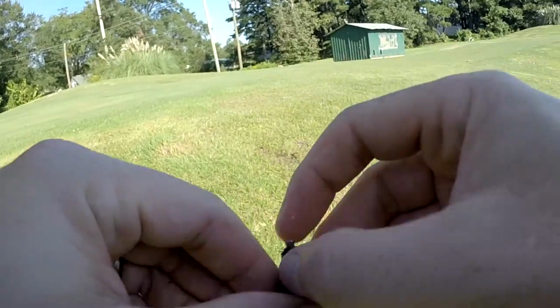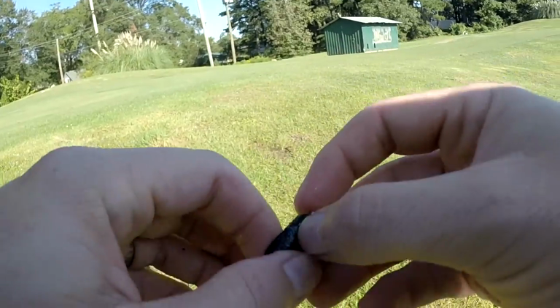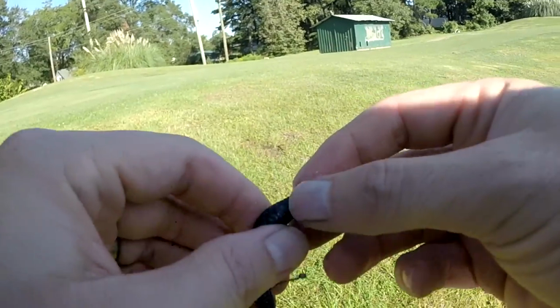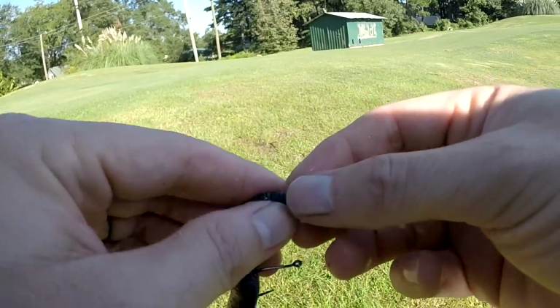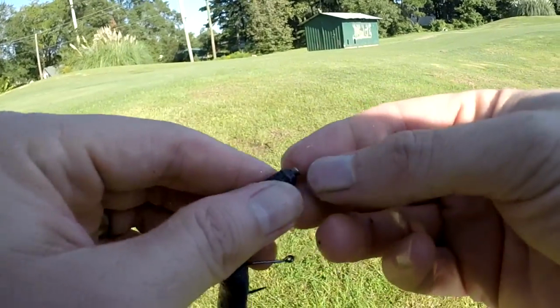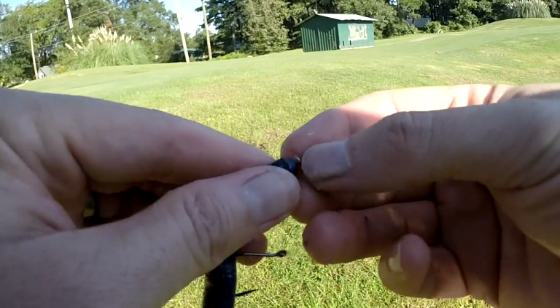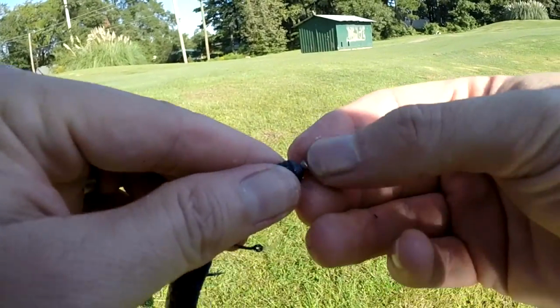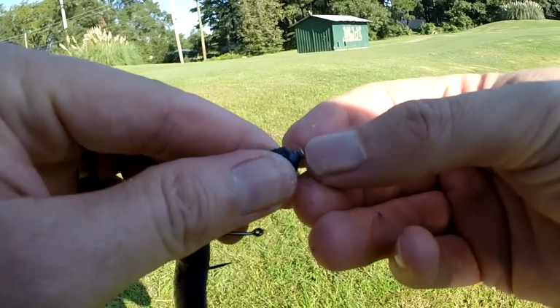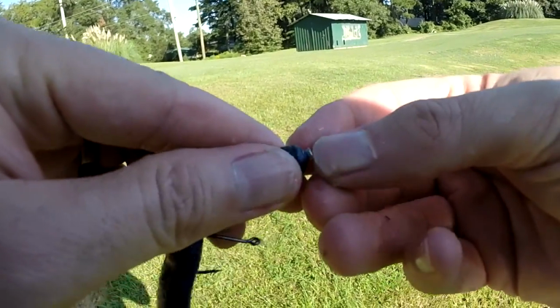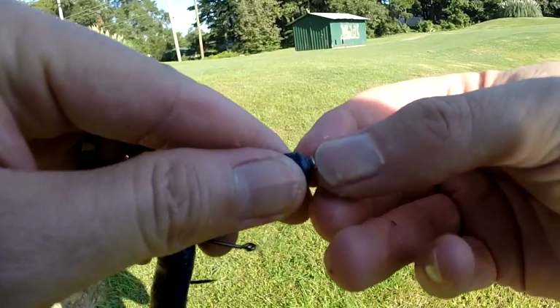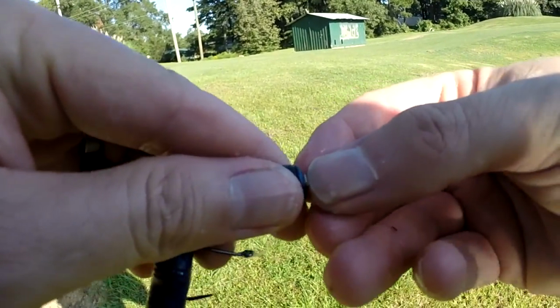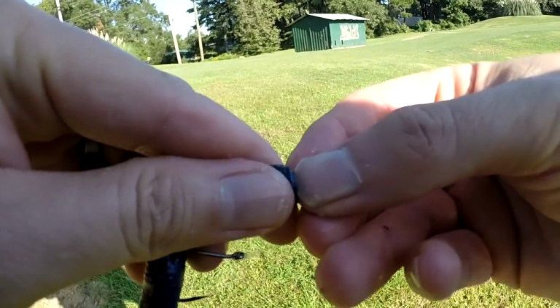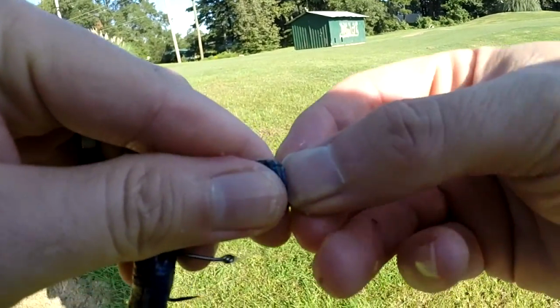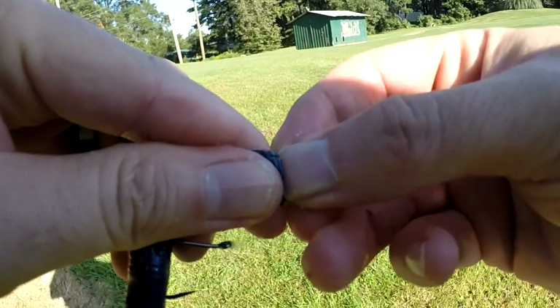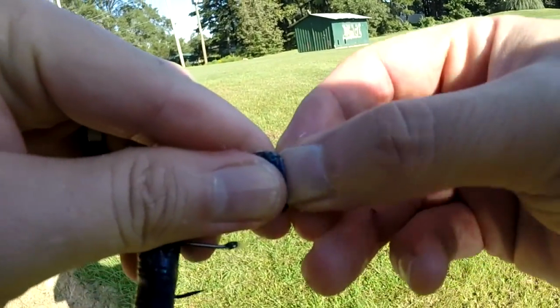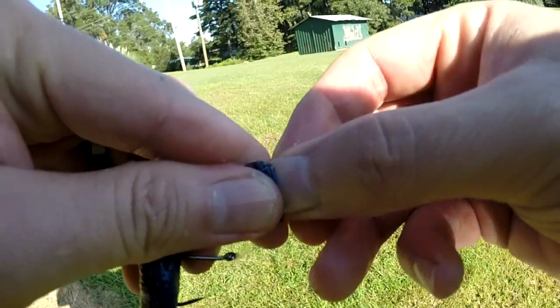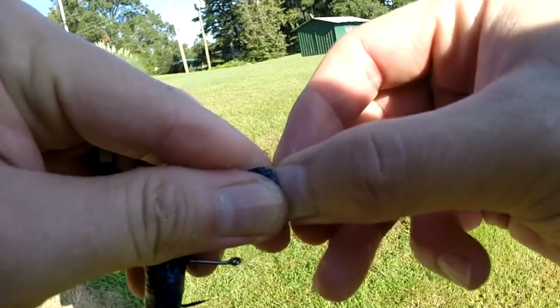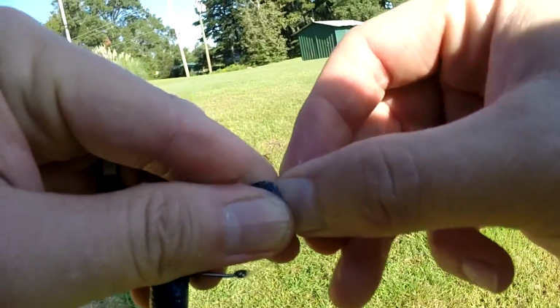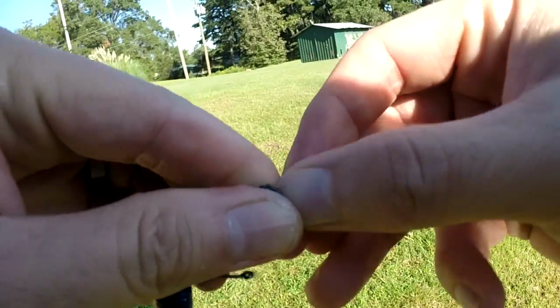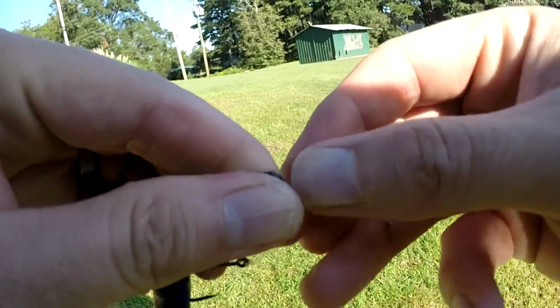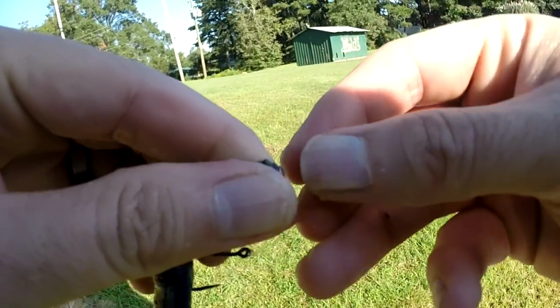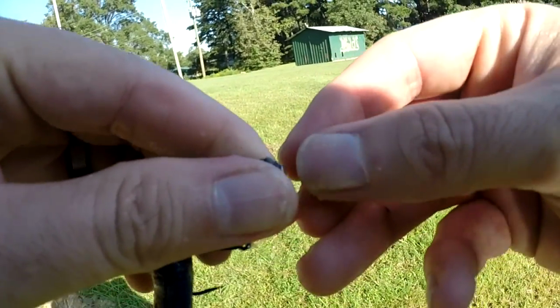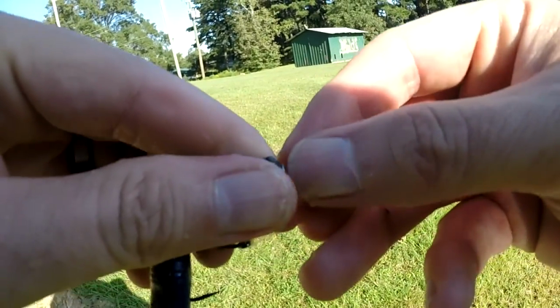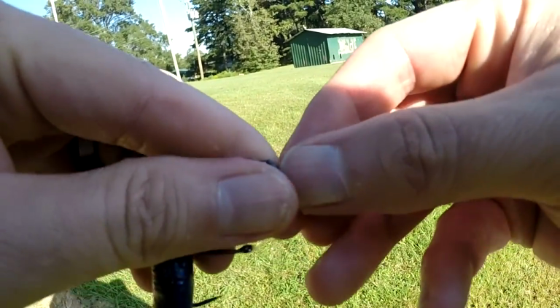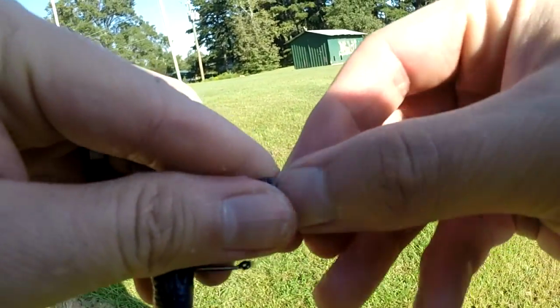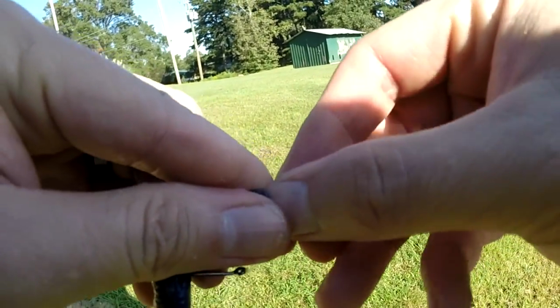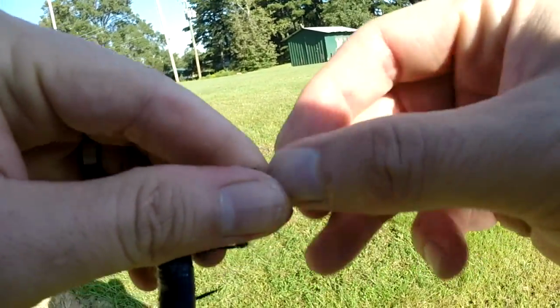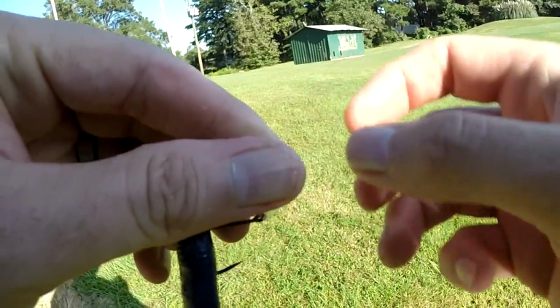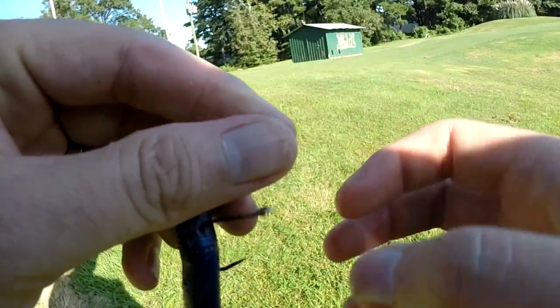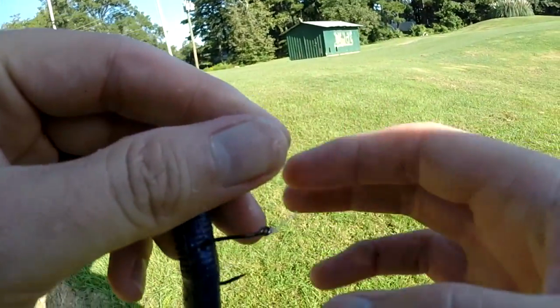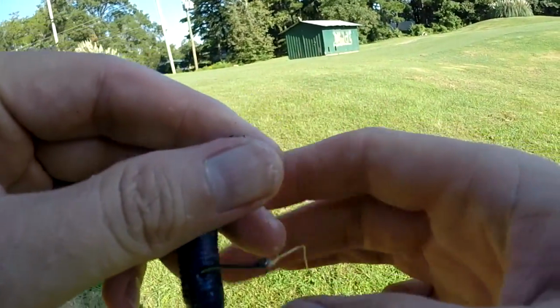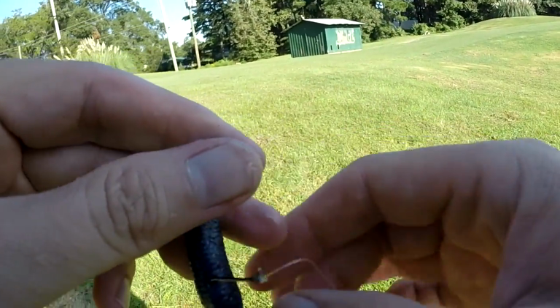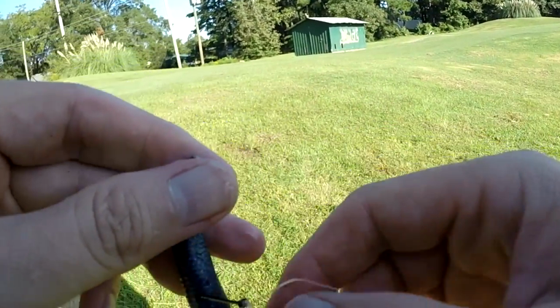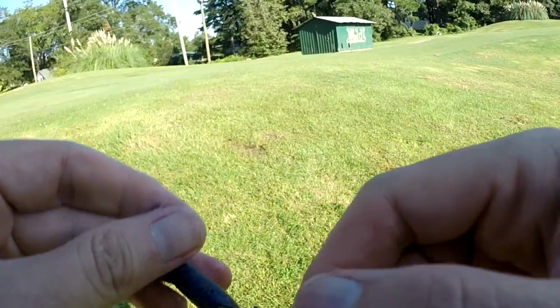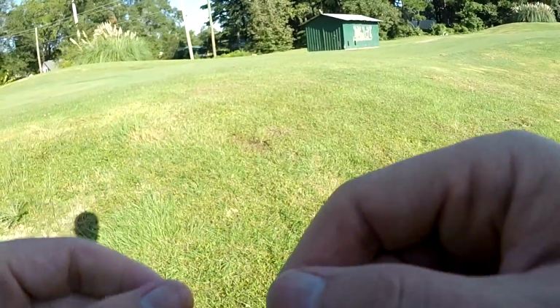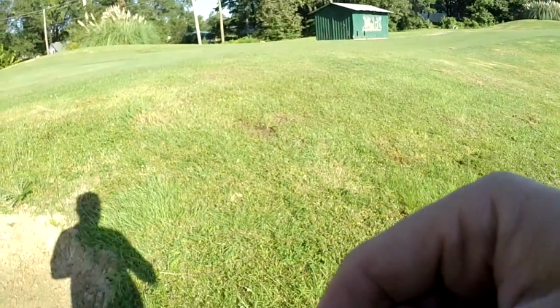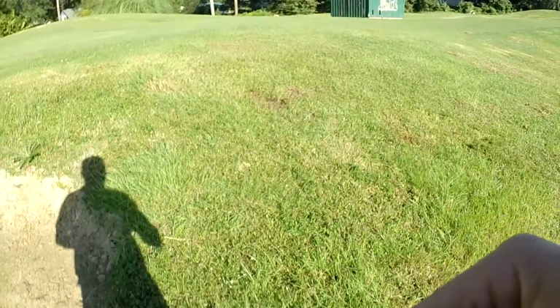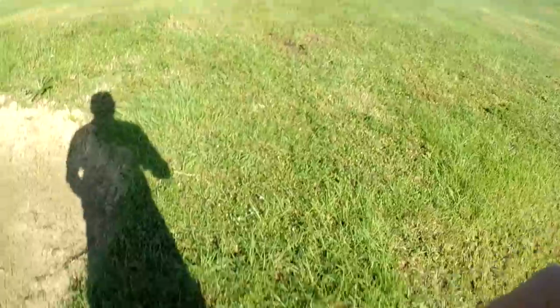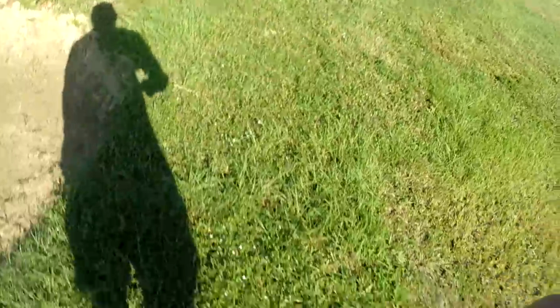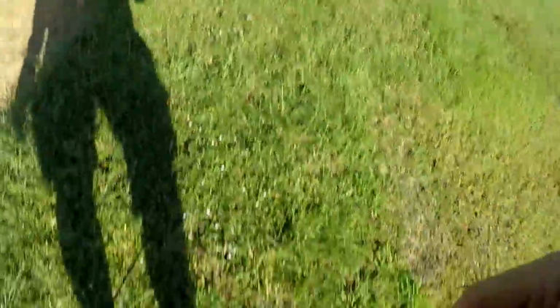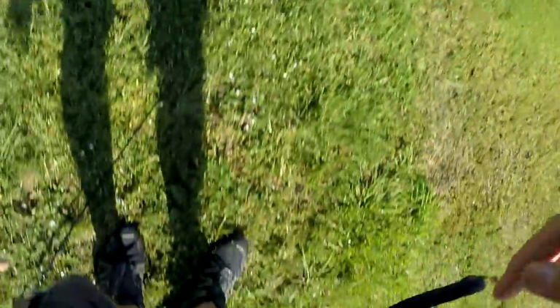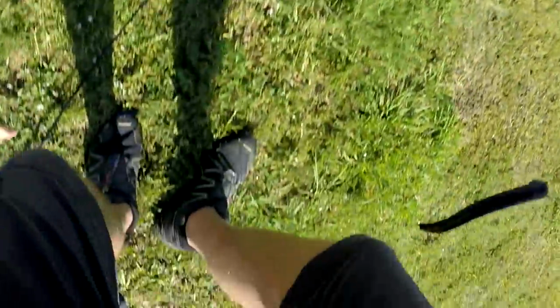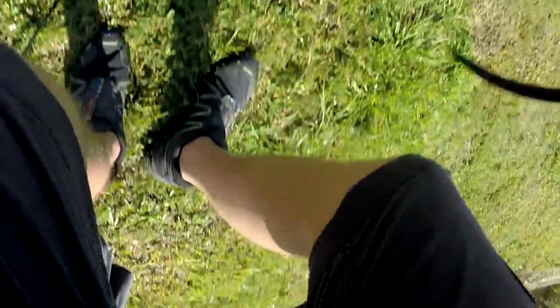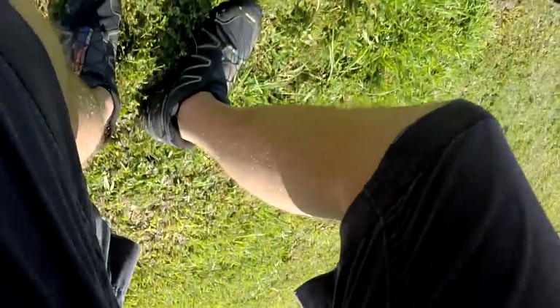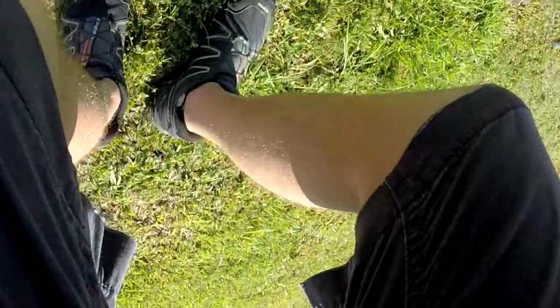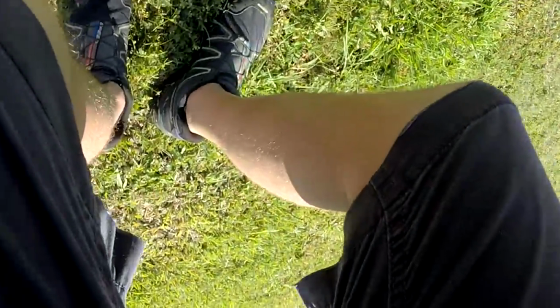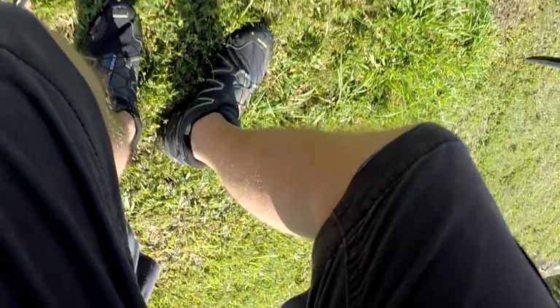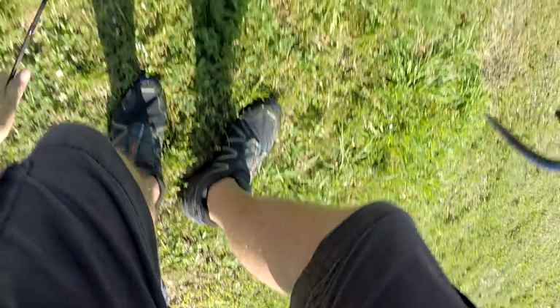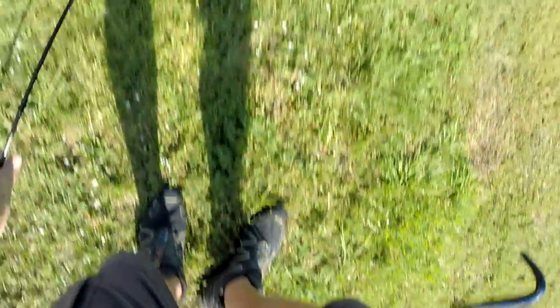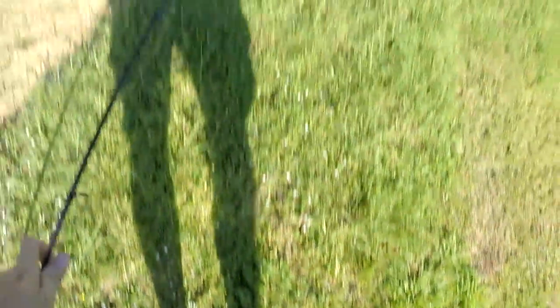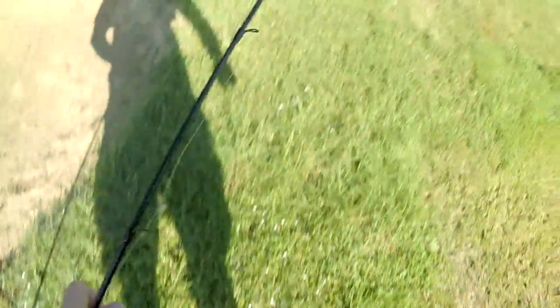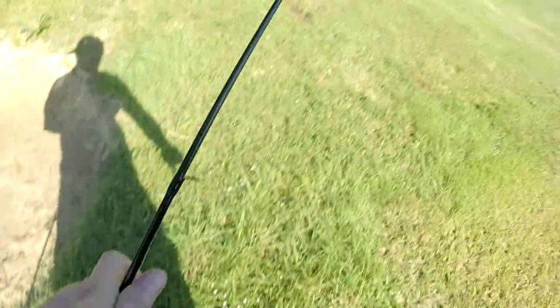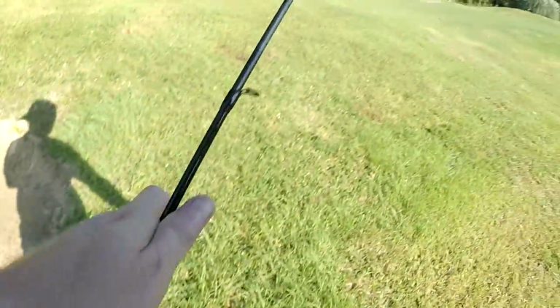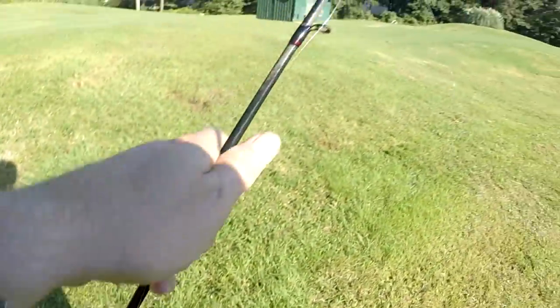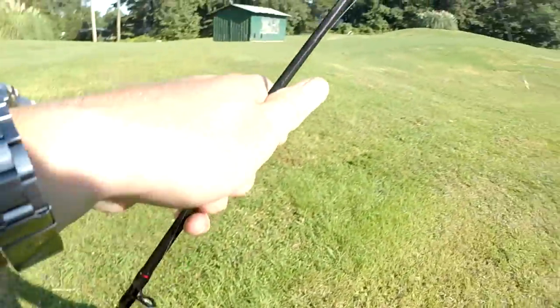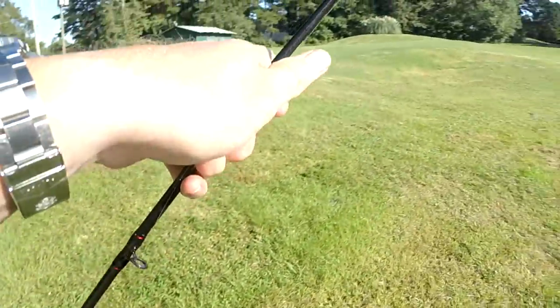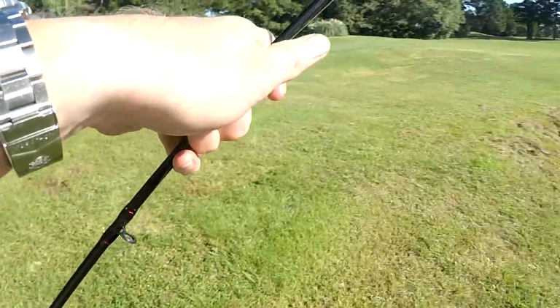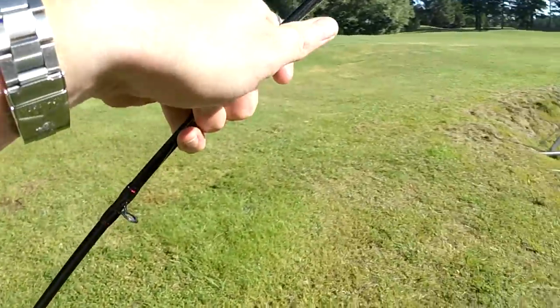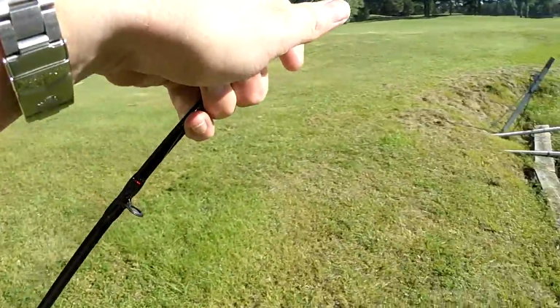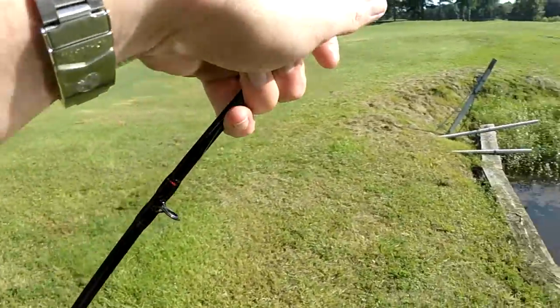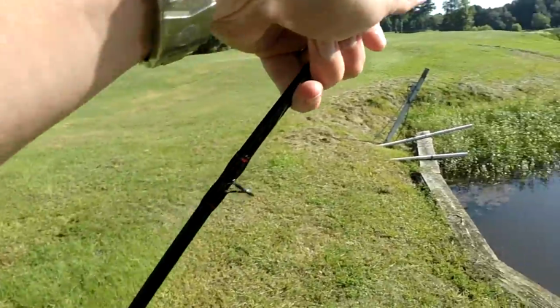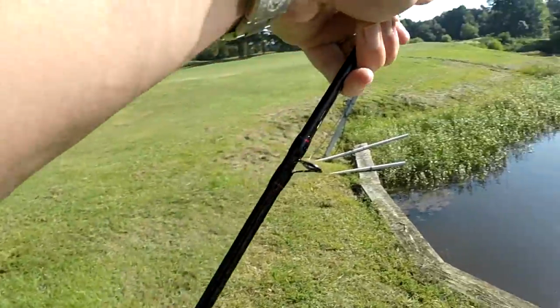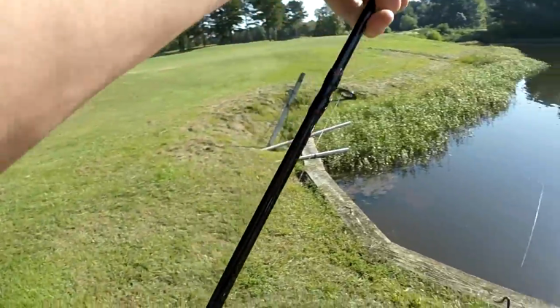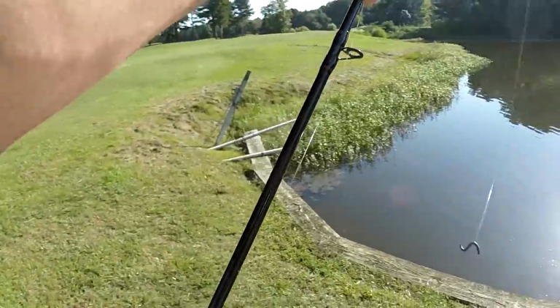Make sure our weight's still in there good. Yep, there it is. Alright, let's catch another one.